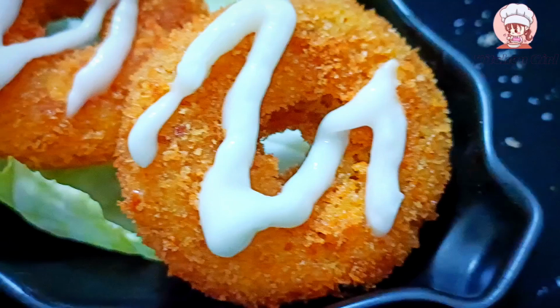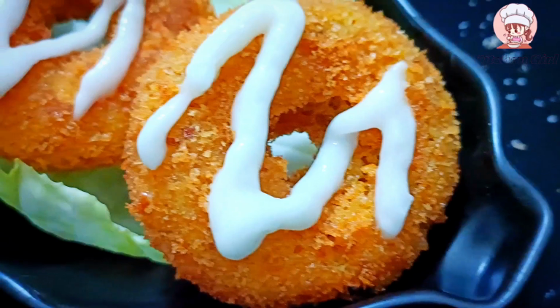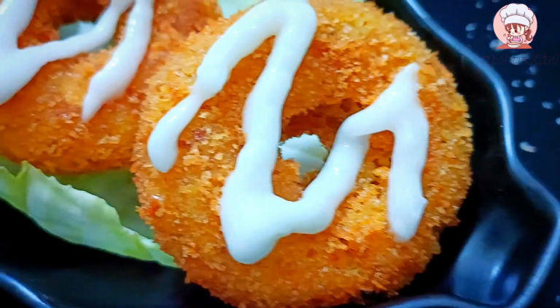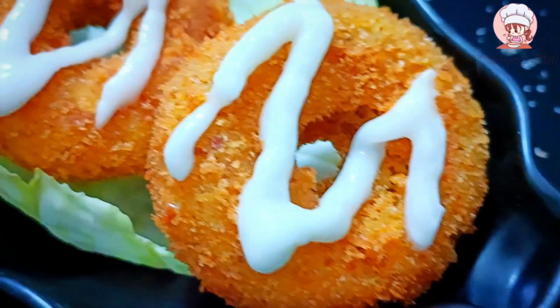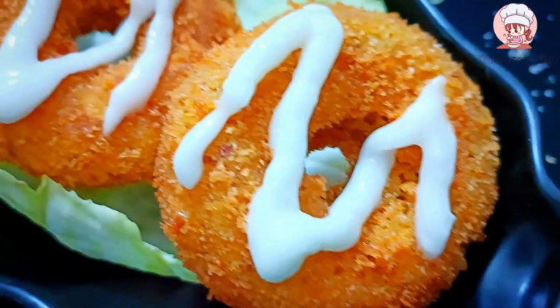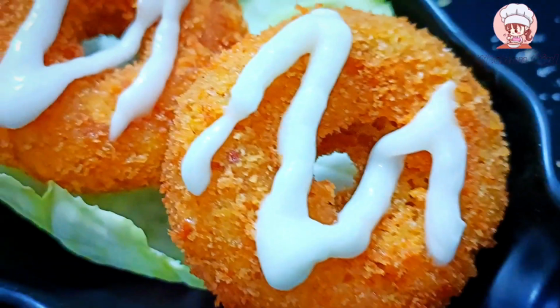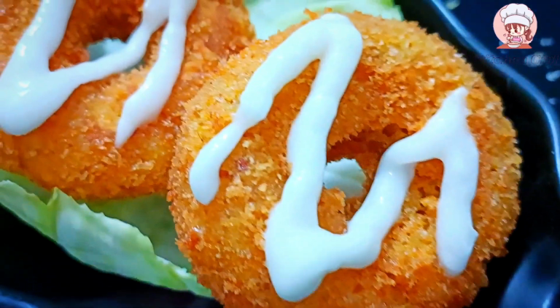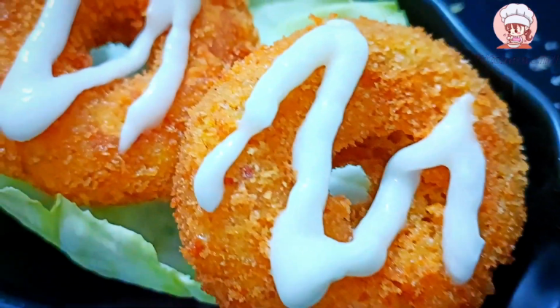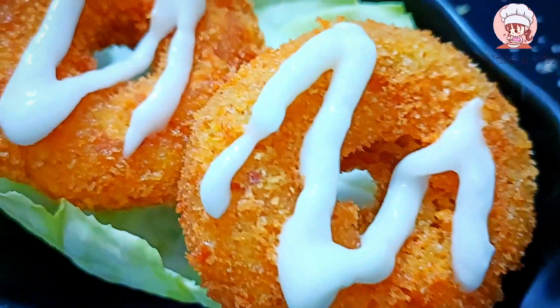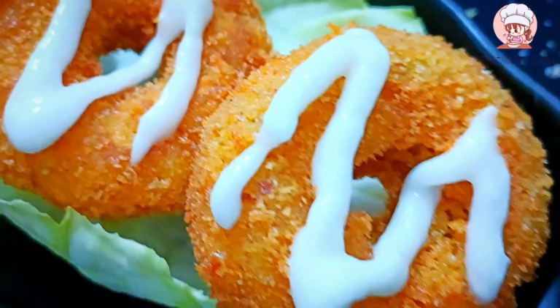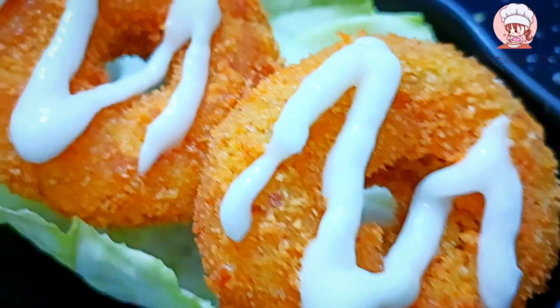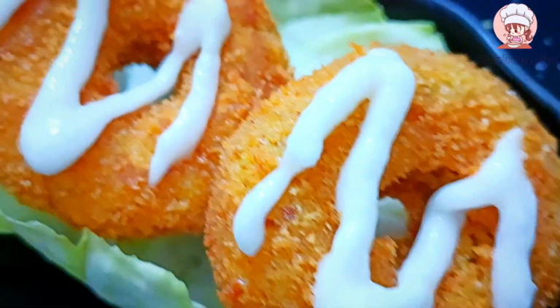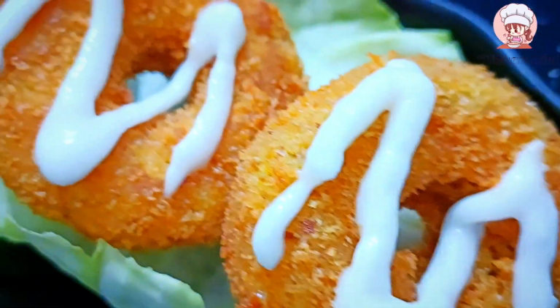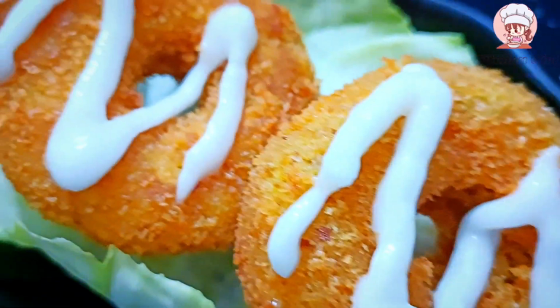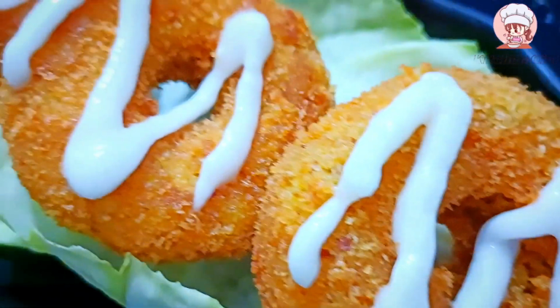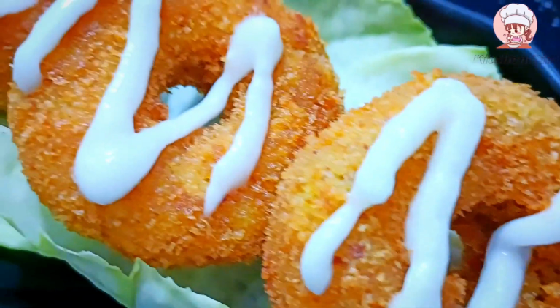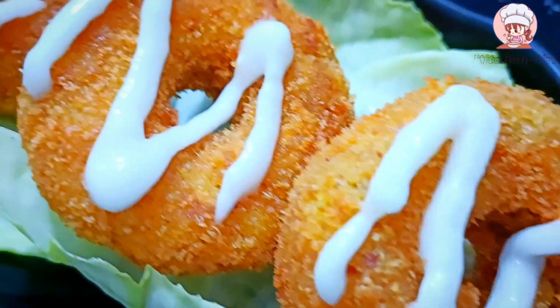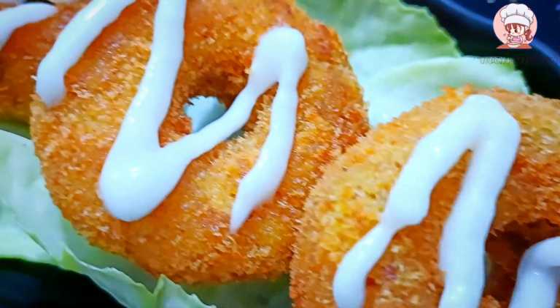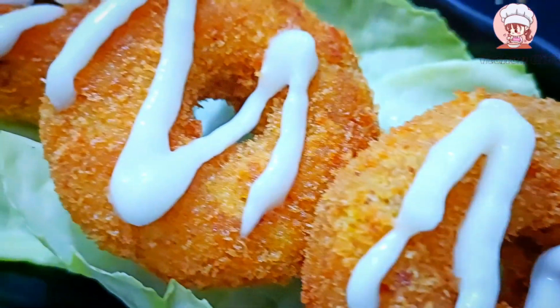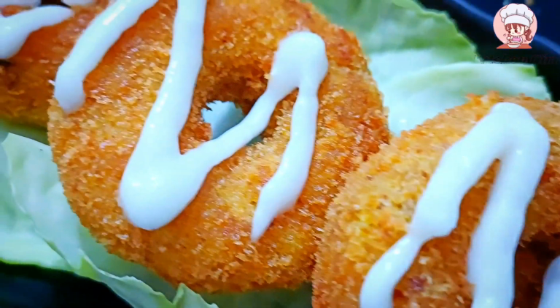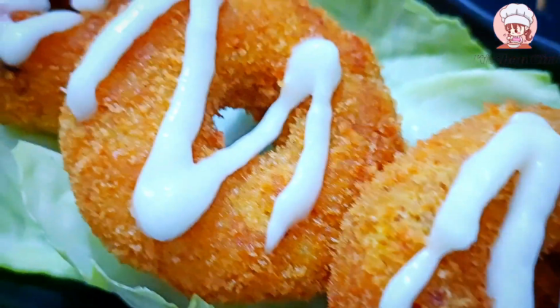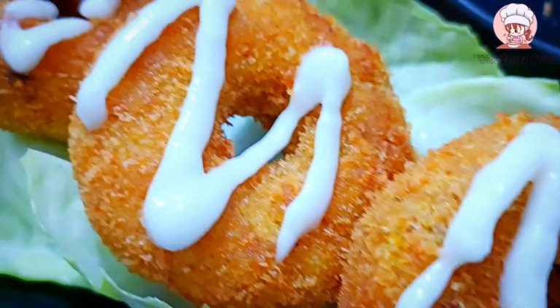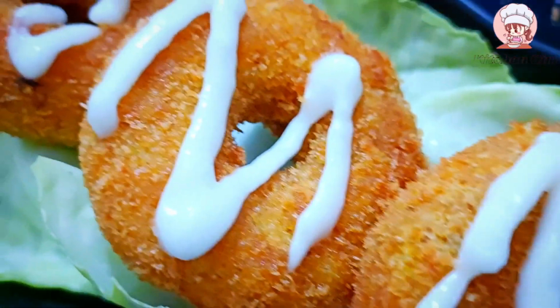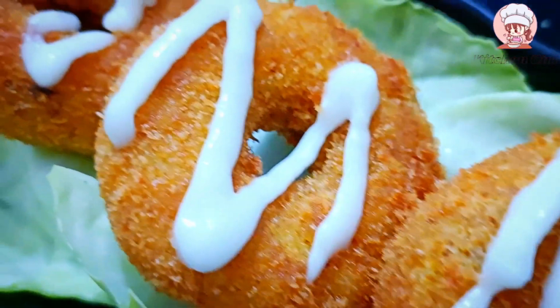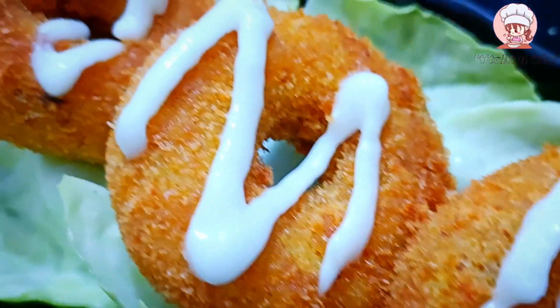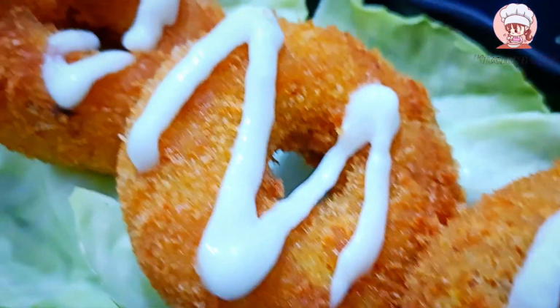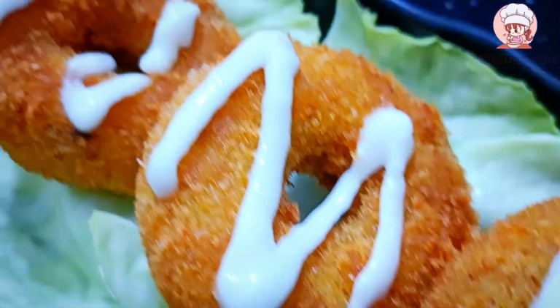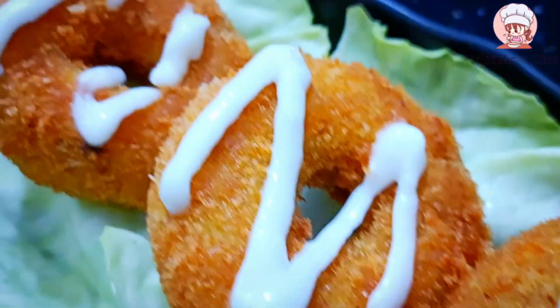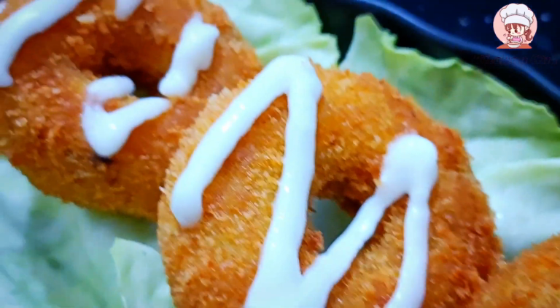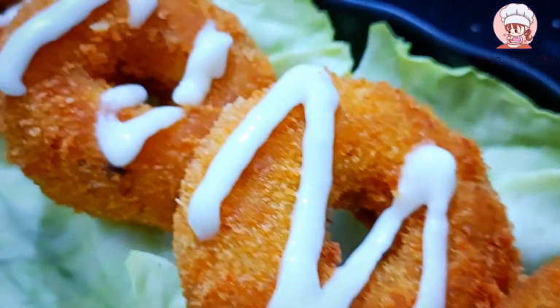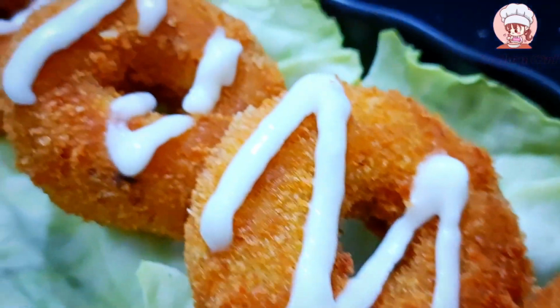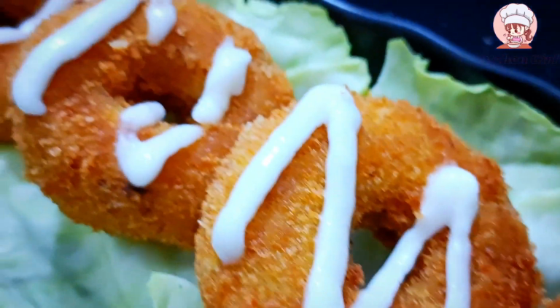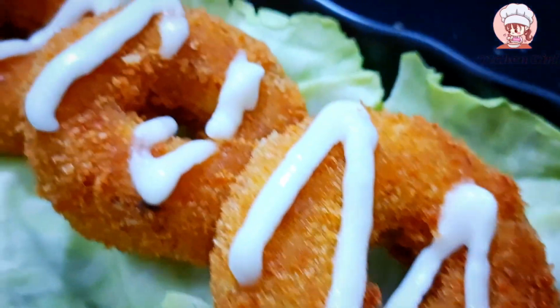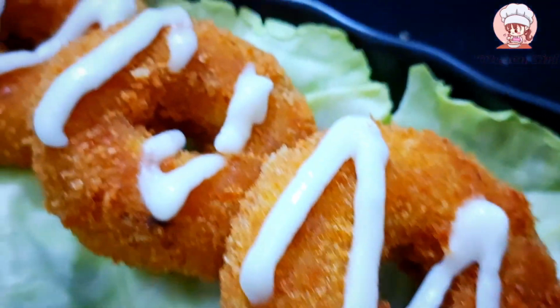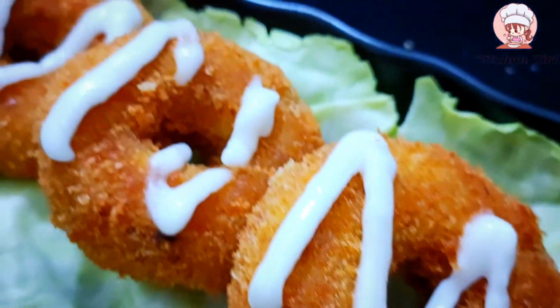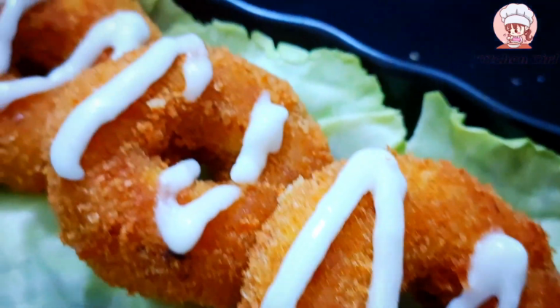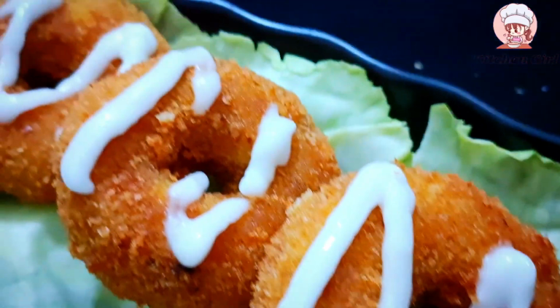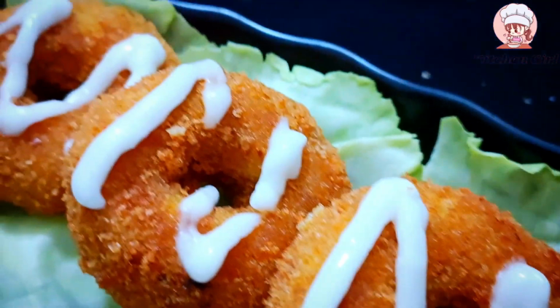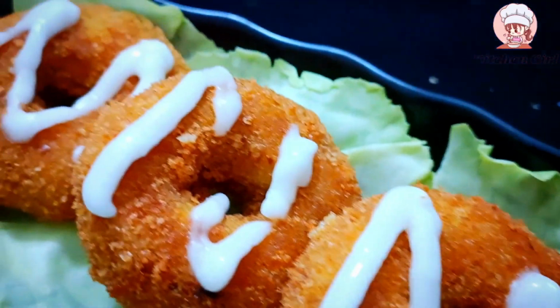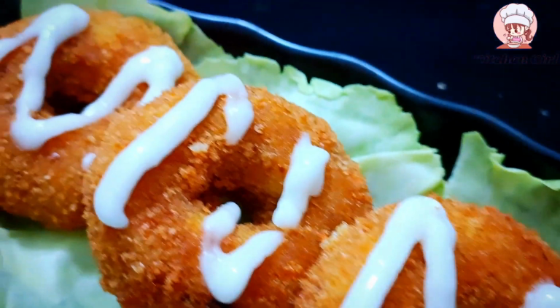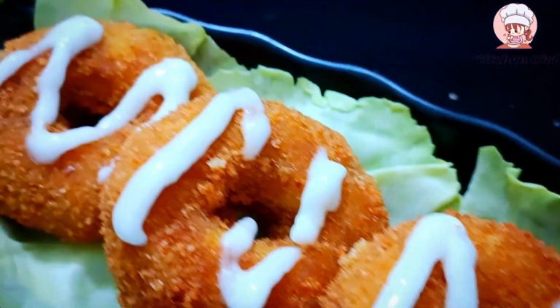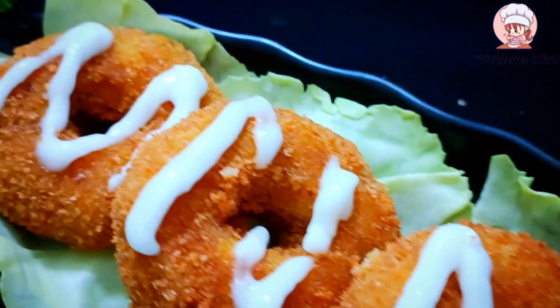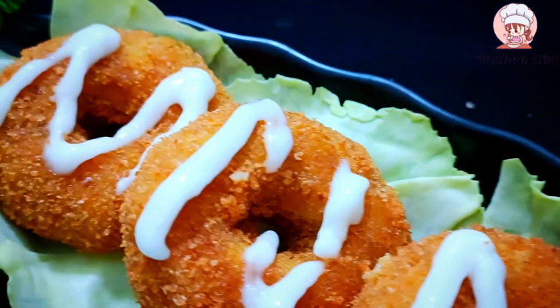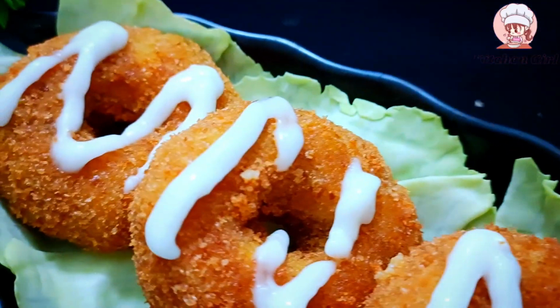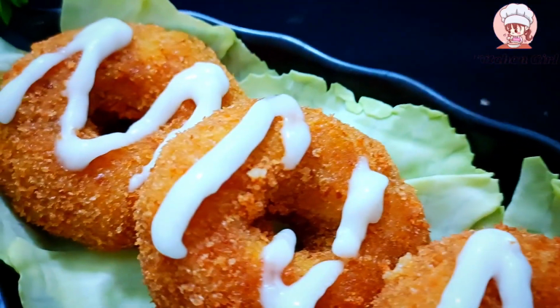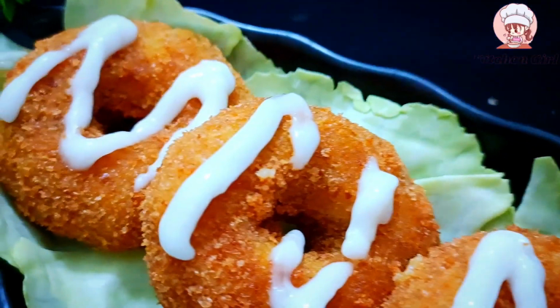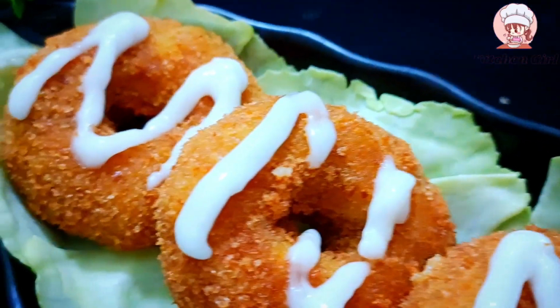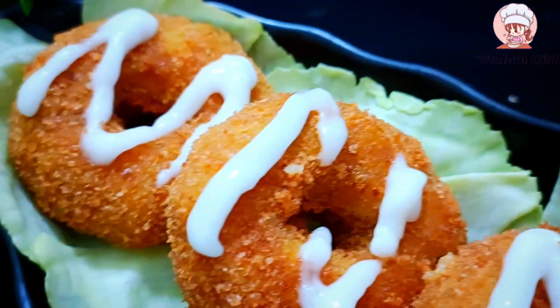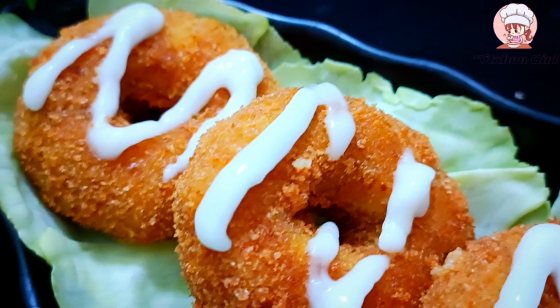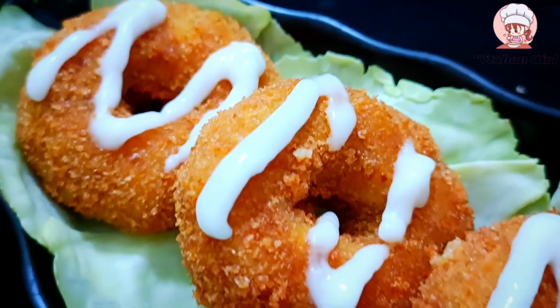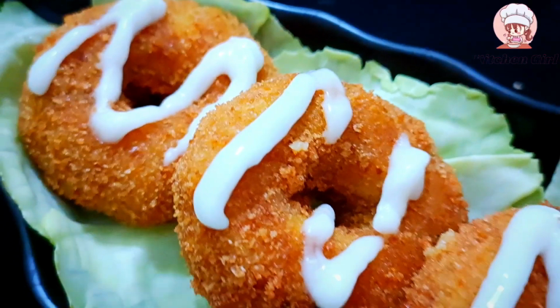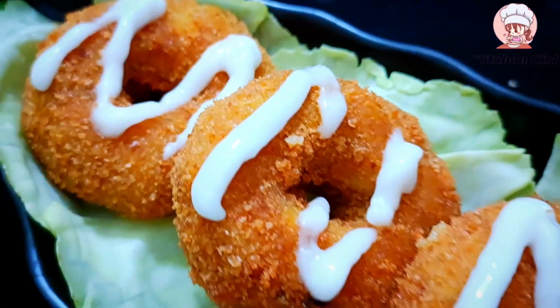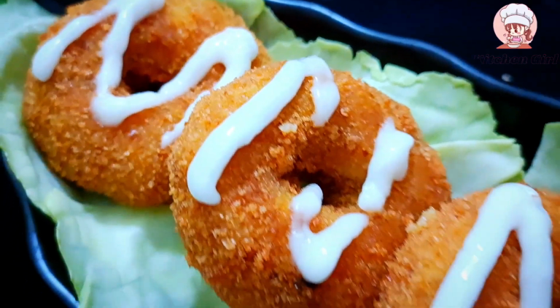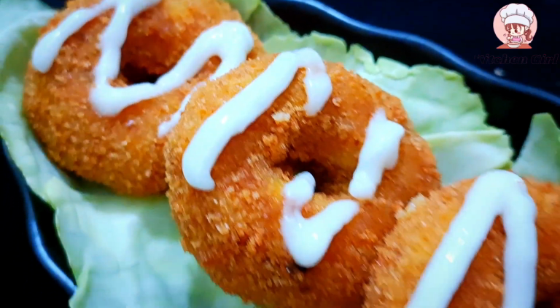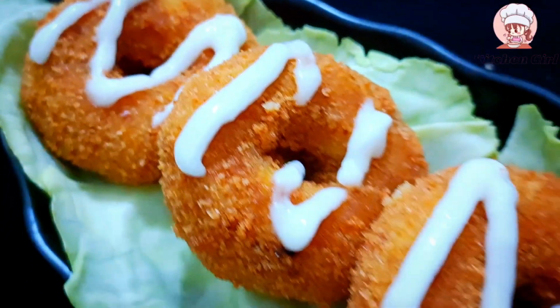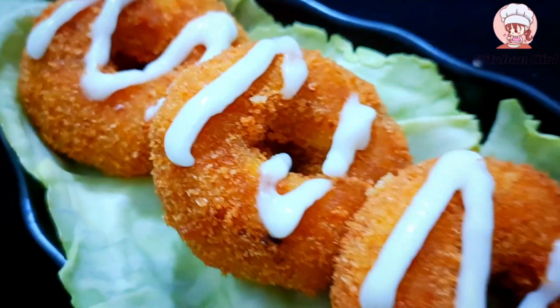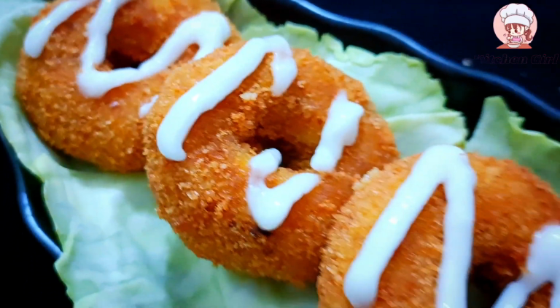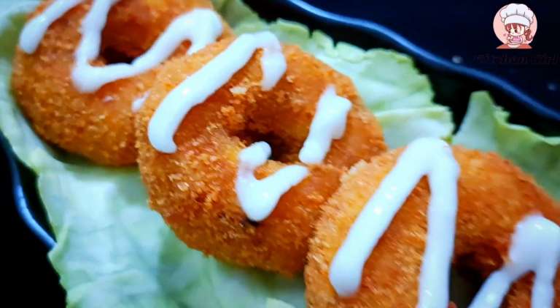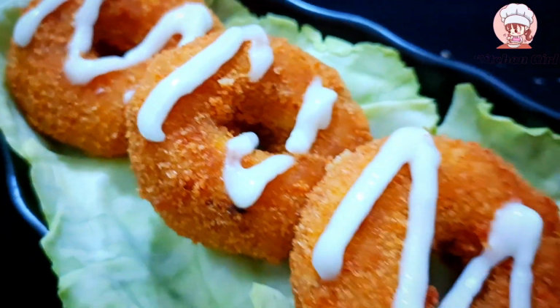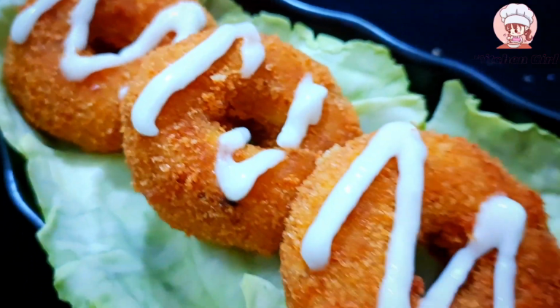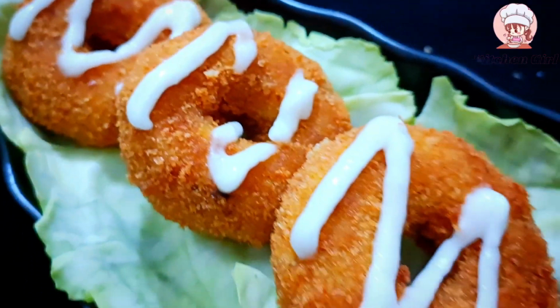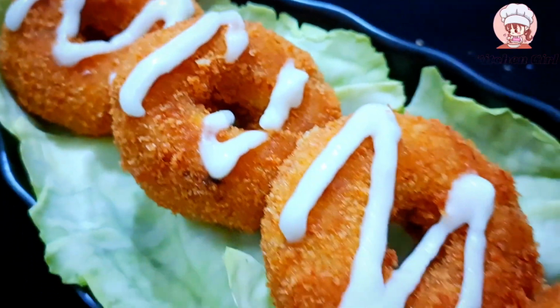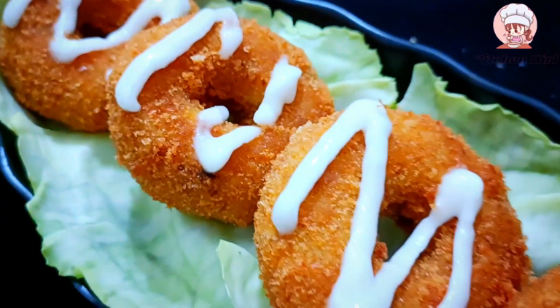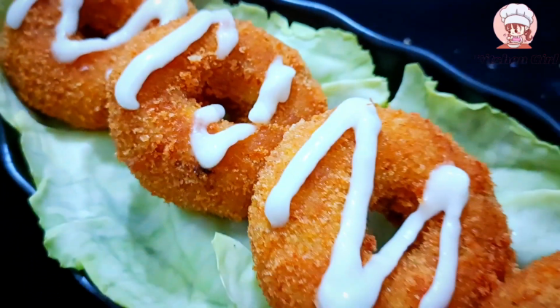Hello friends, so how are you all? I hope you will be good. Today's recipe is potato cheese doughnuts.